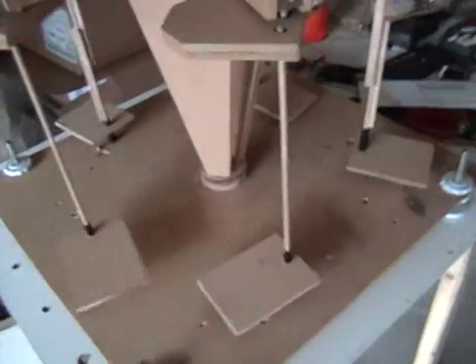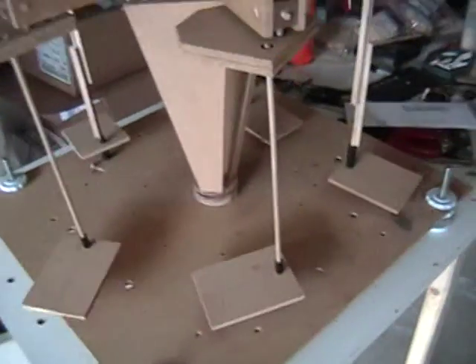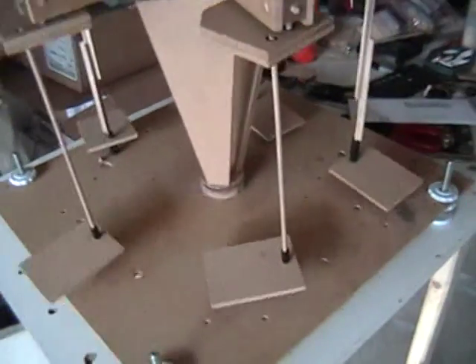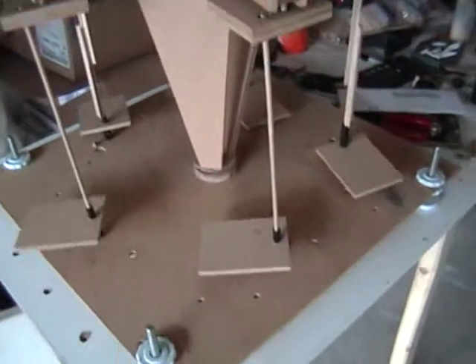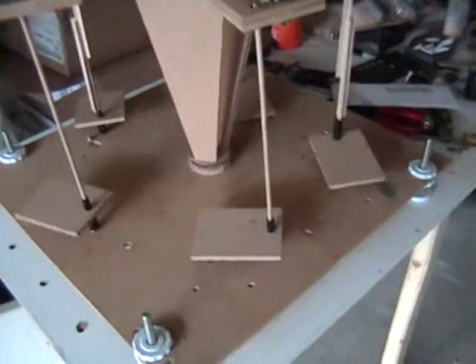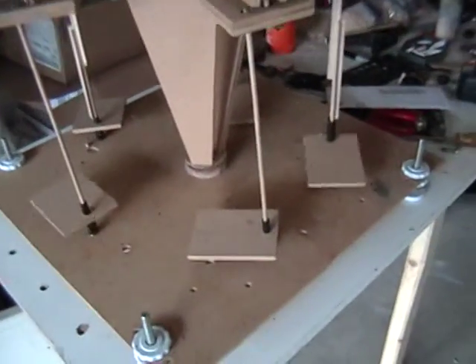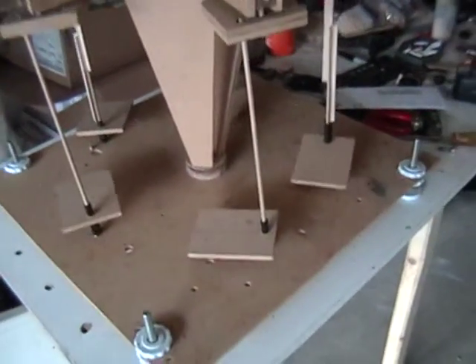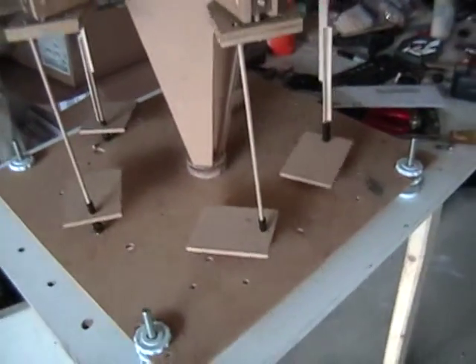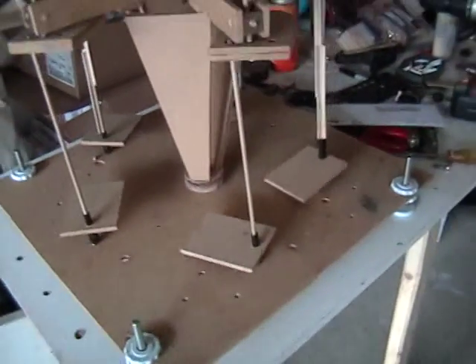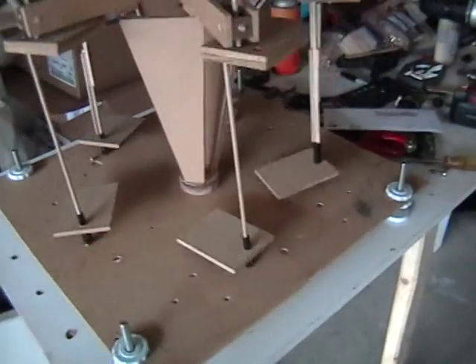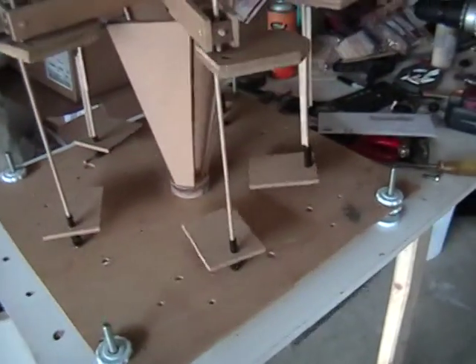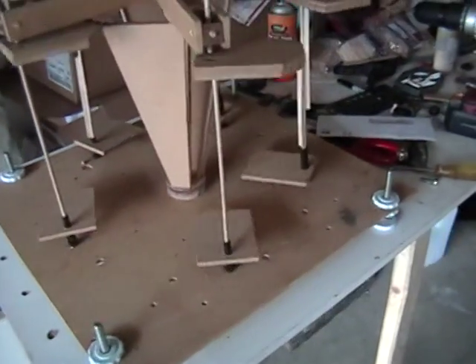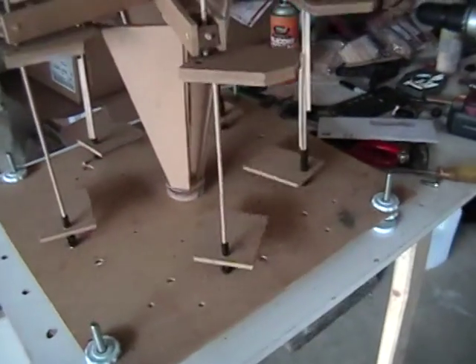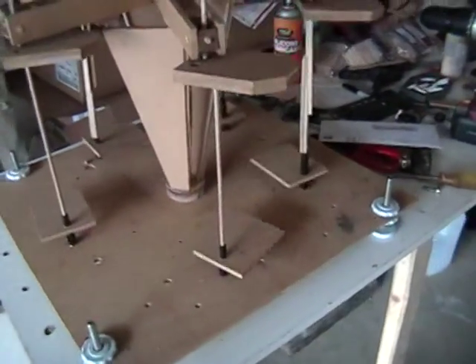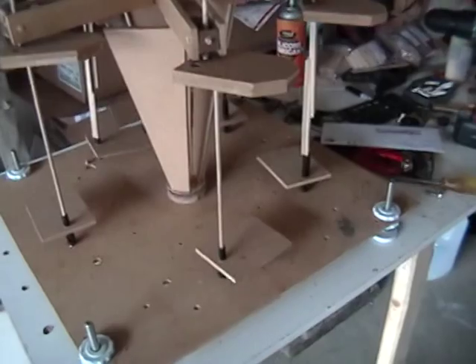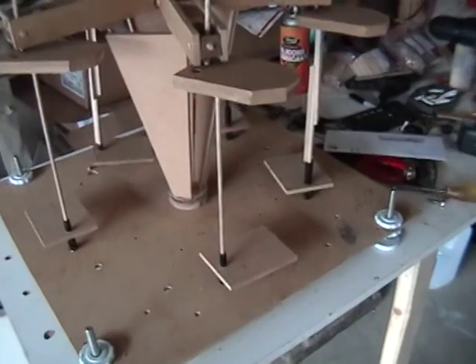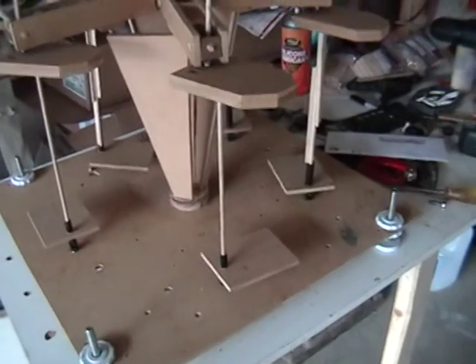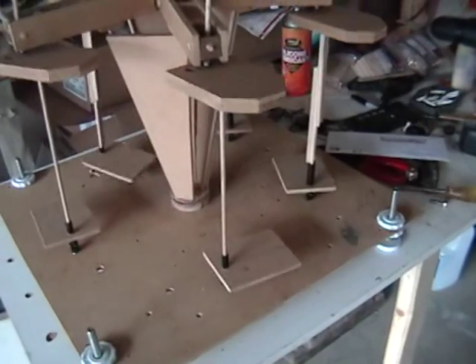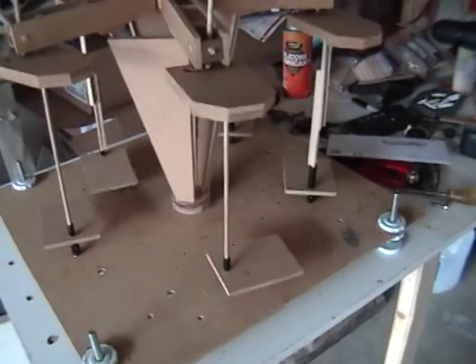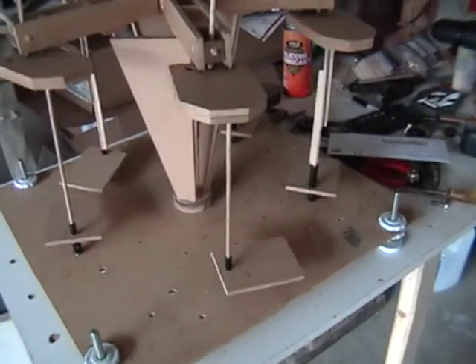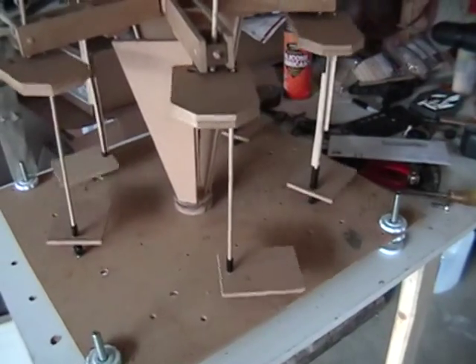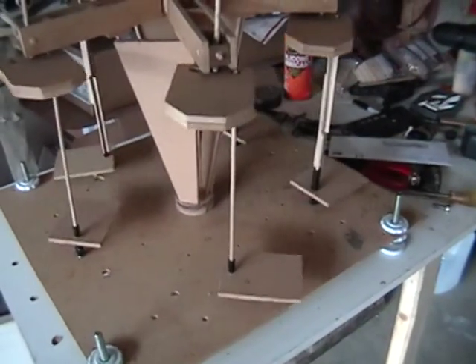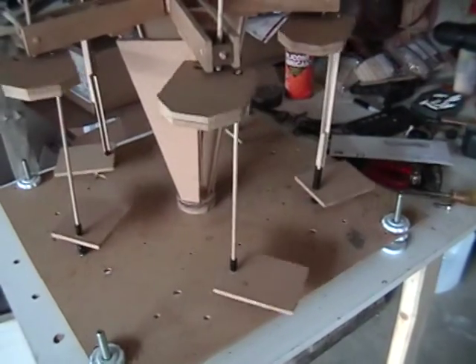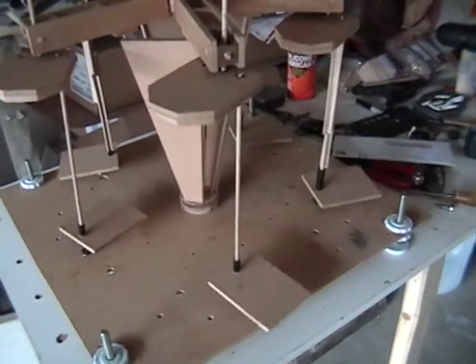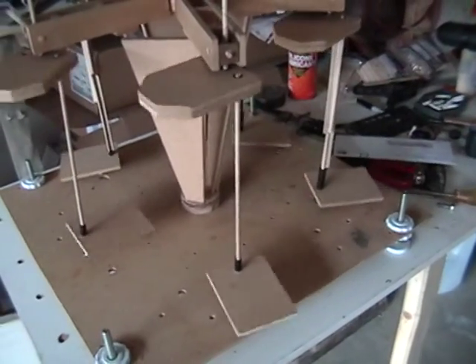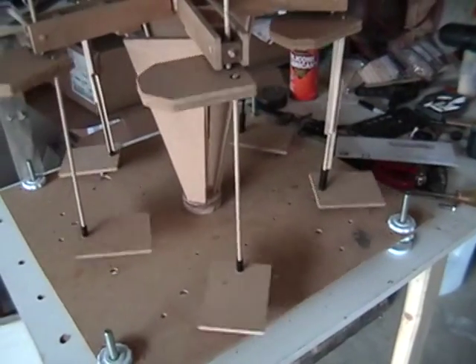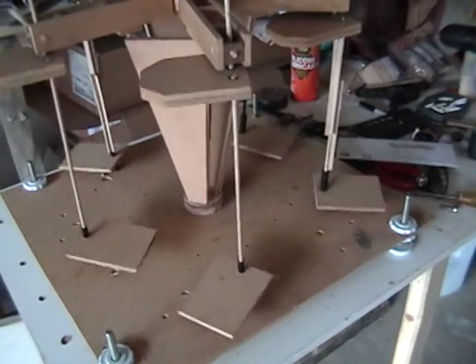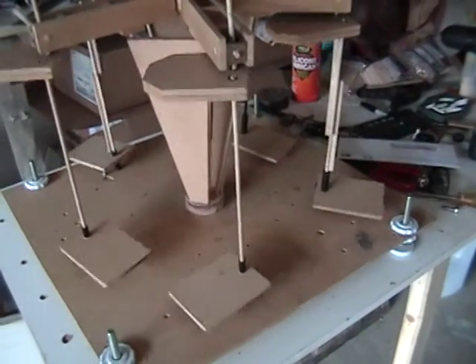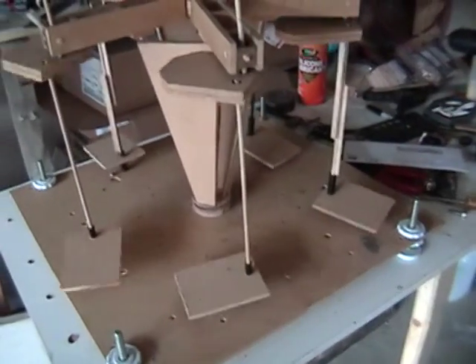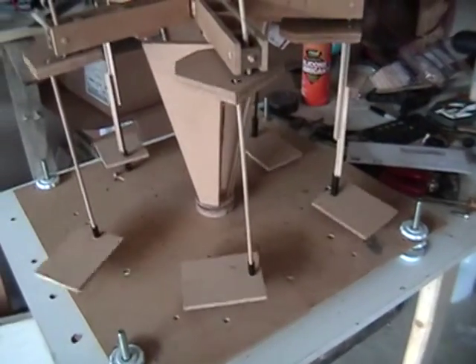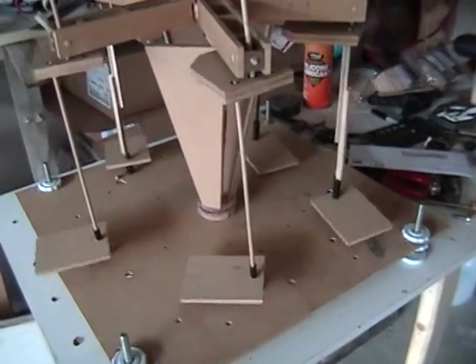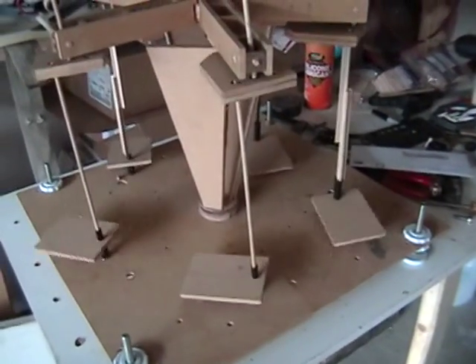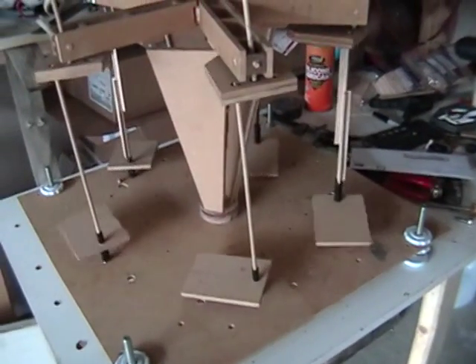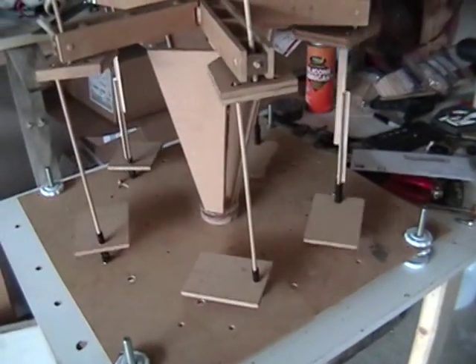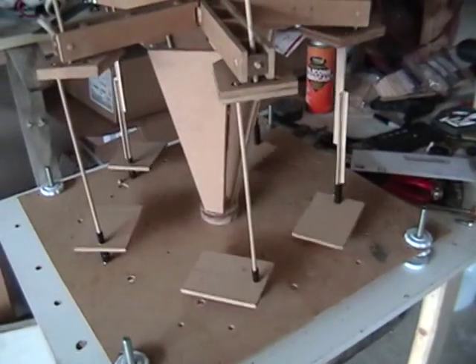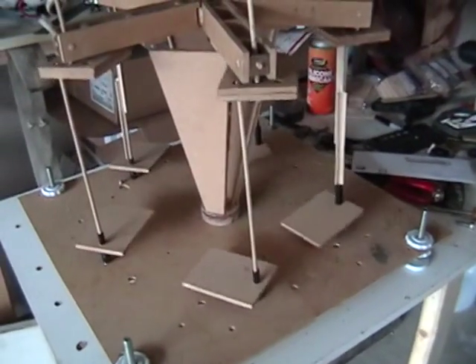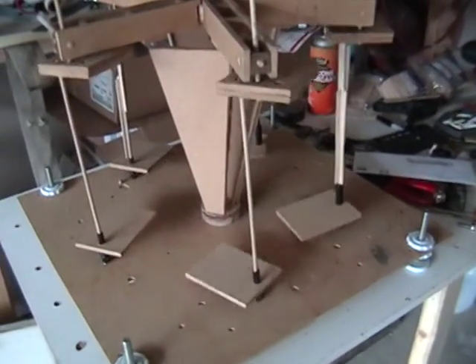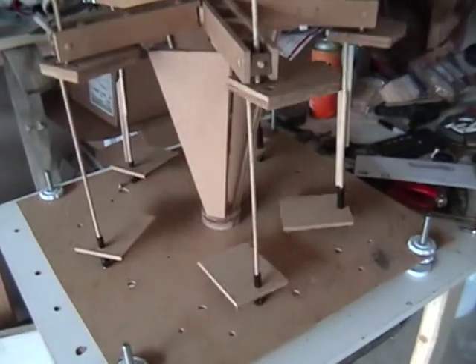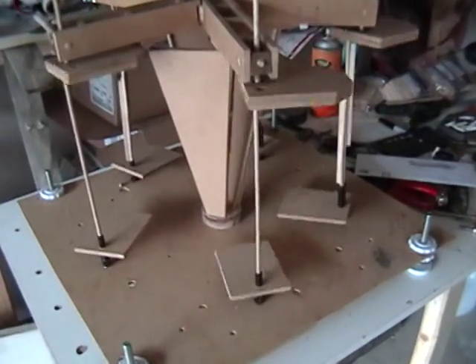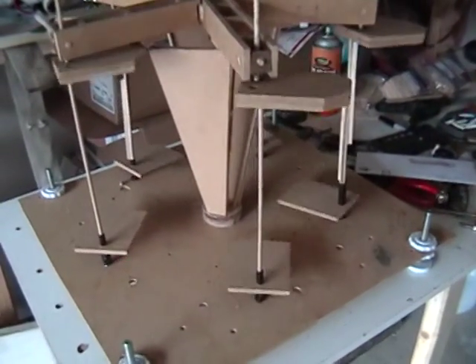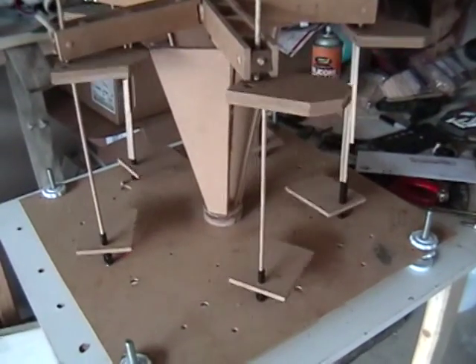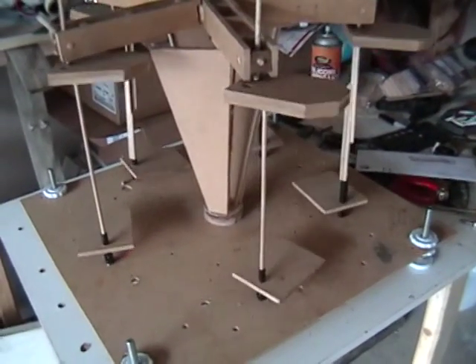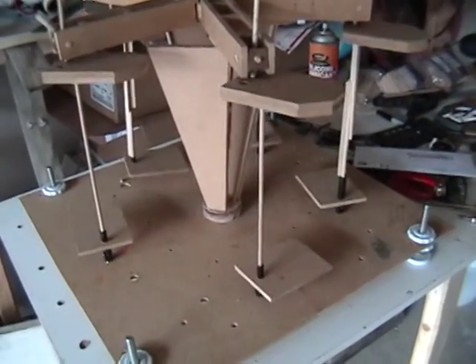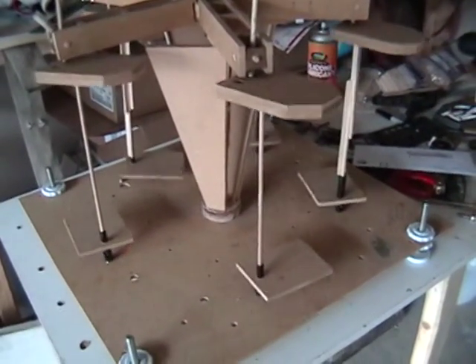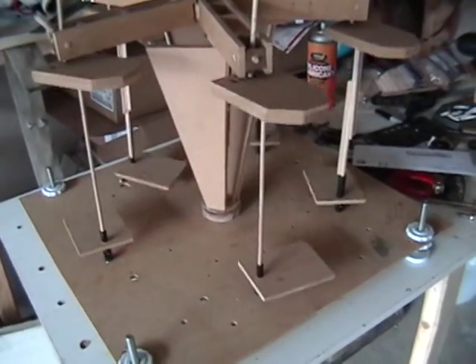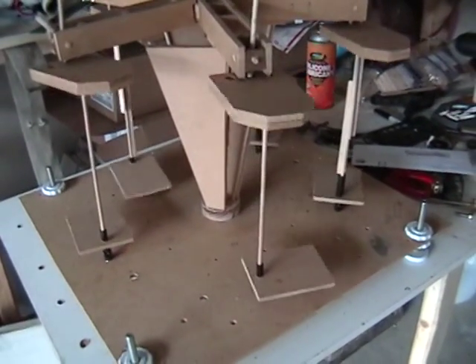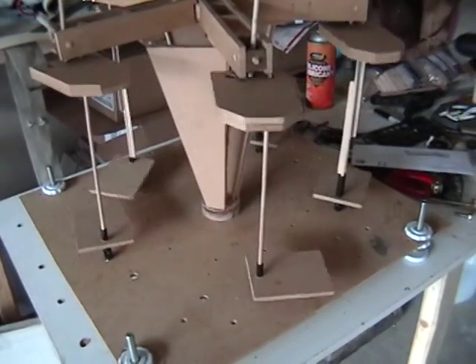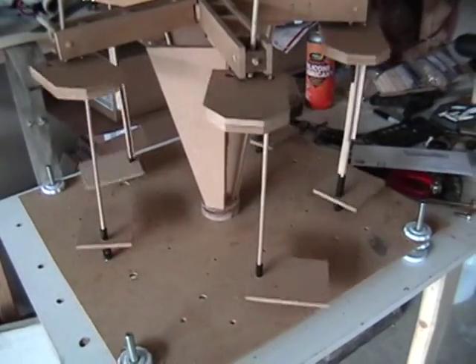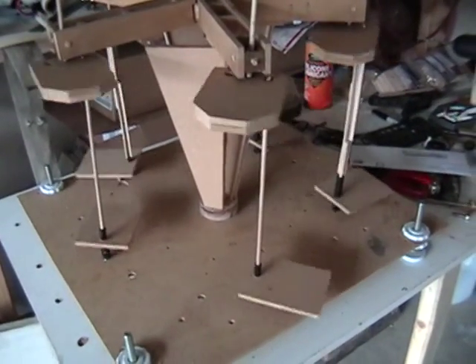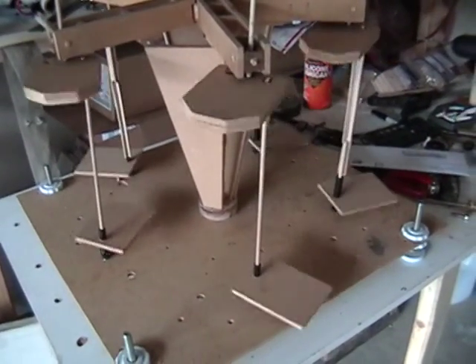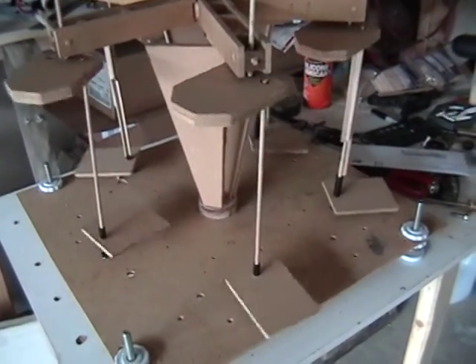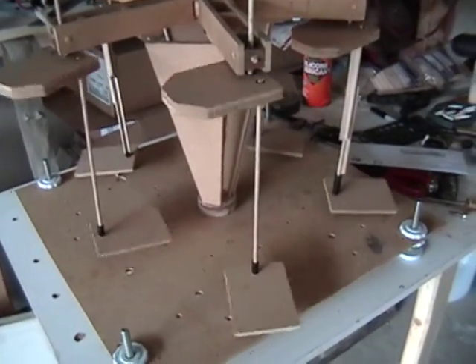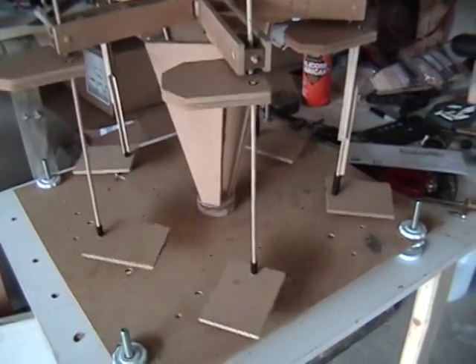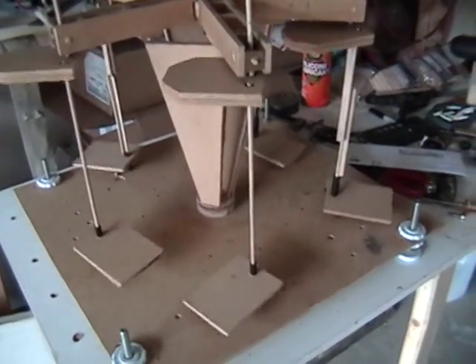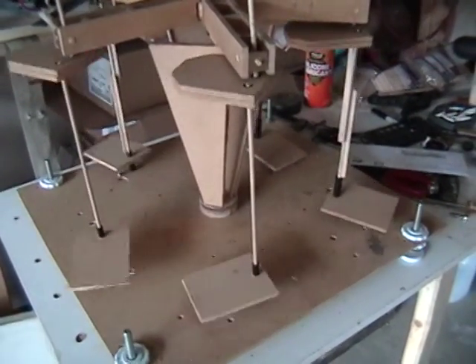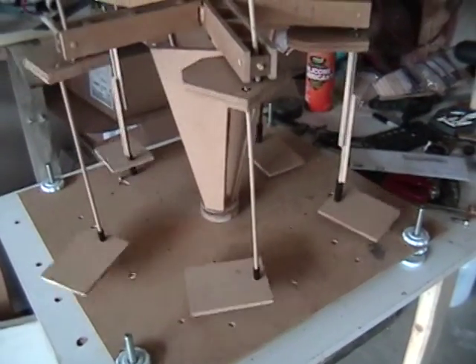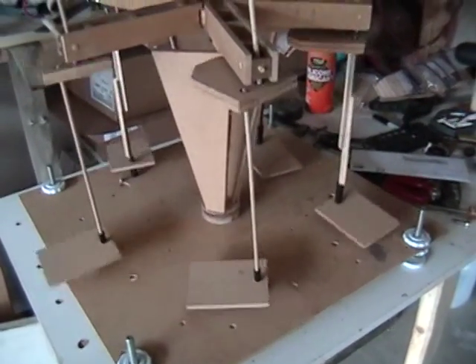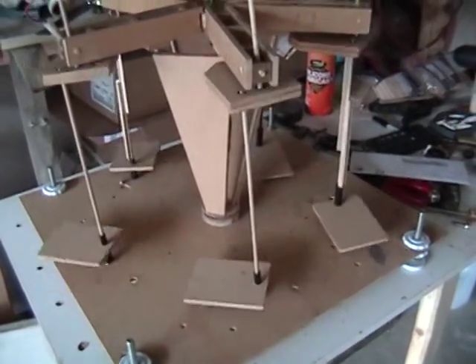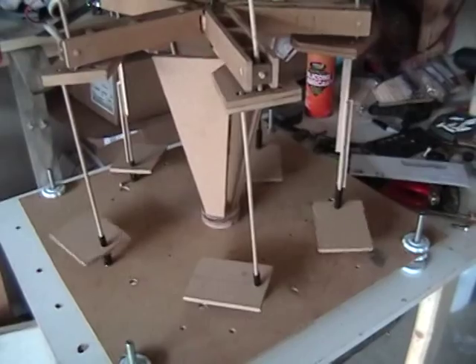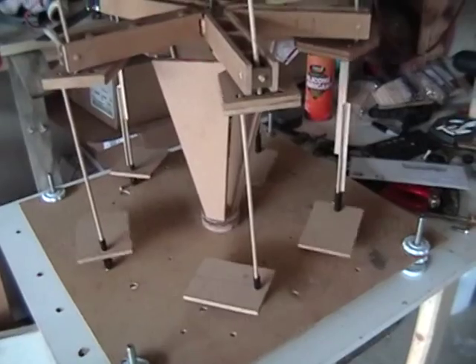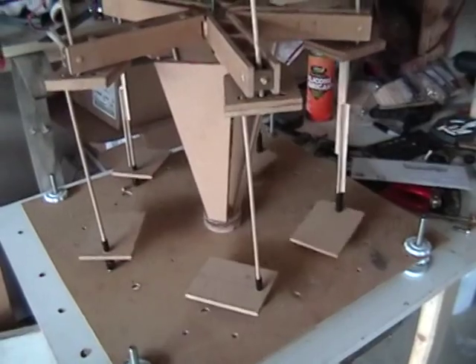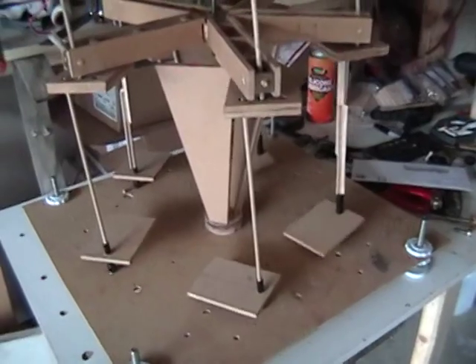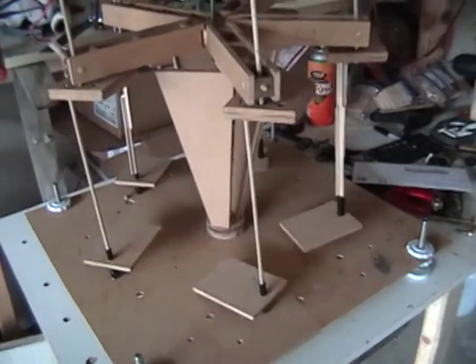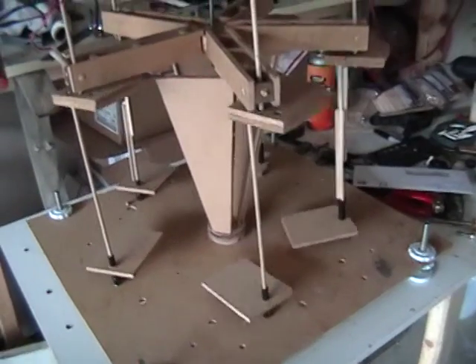This thing has to run as smooth as a kitten's purr in the alignment process.